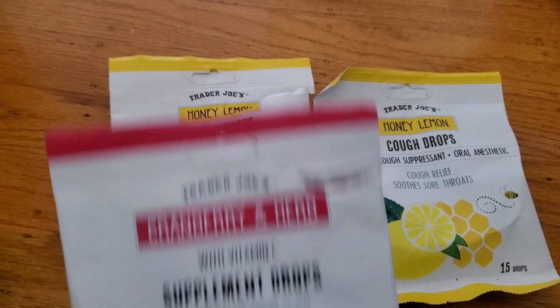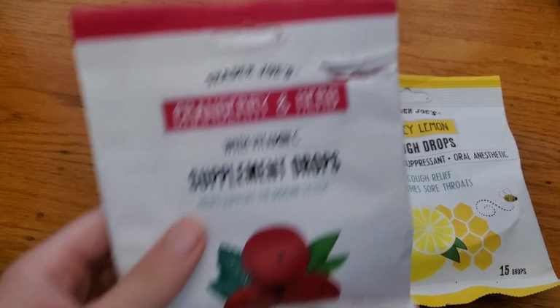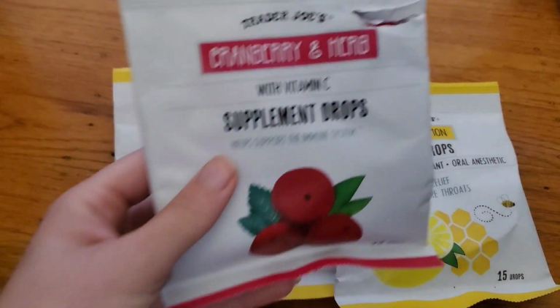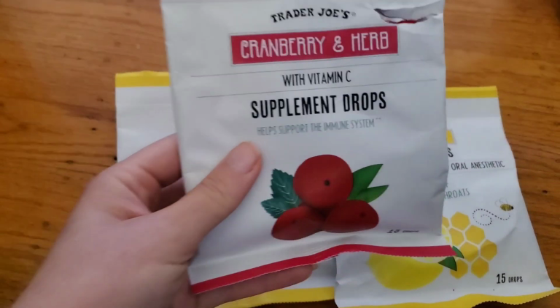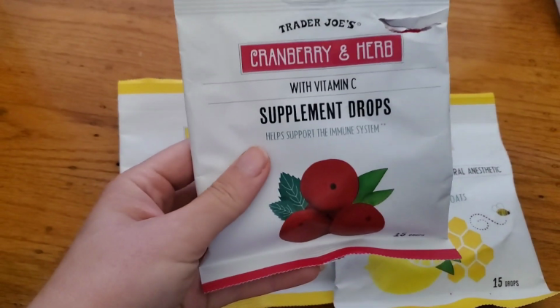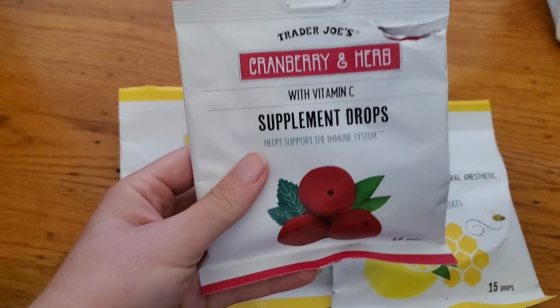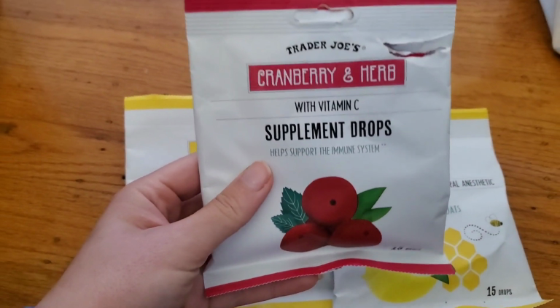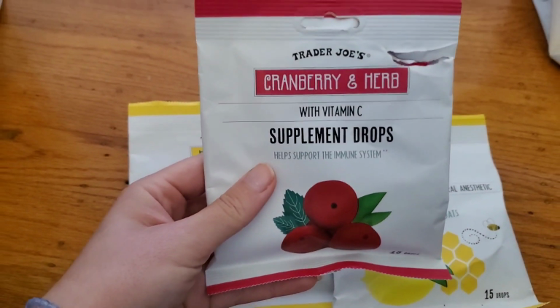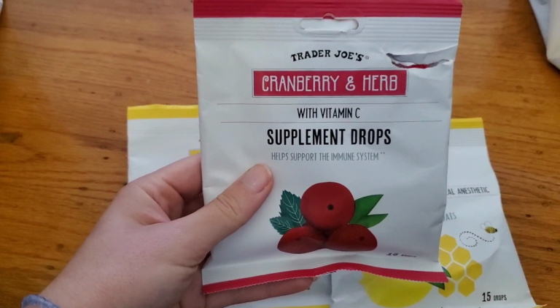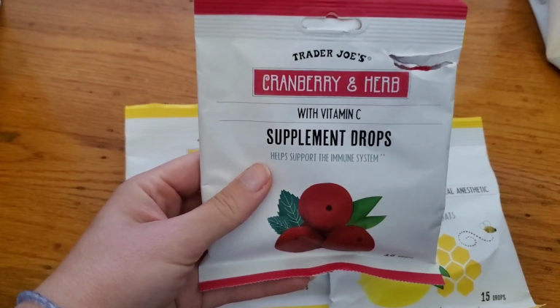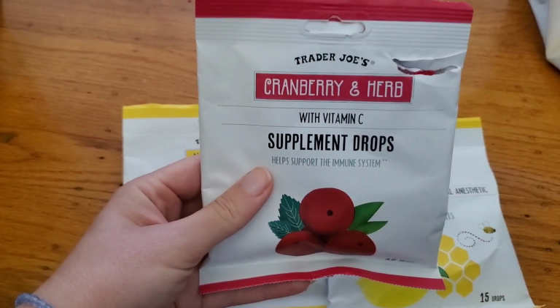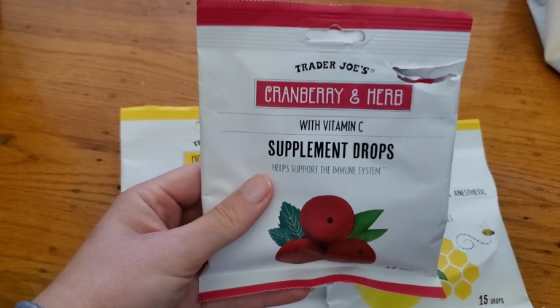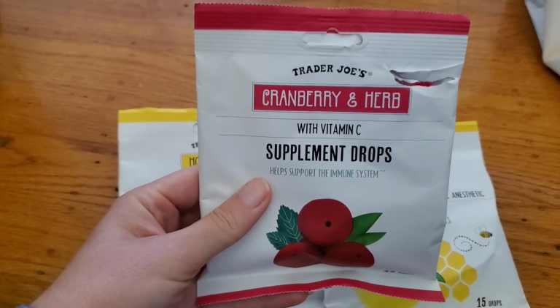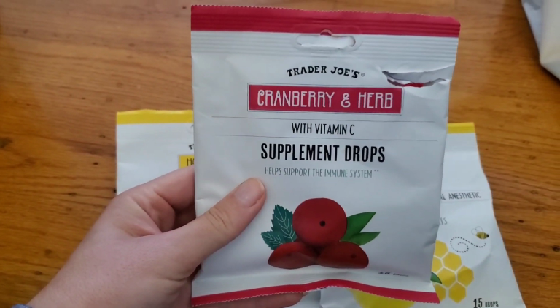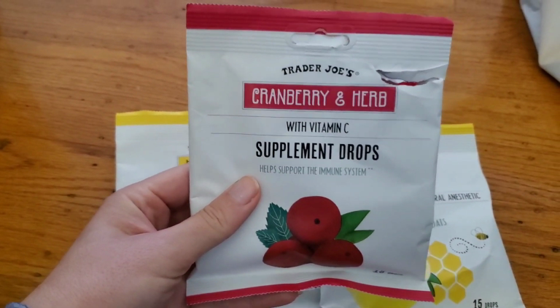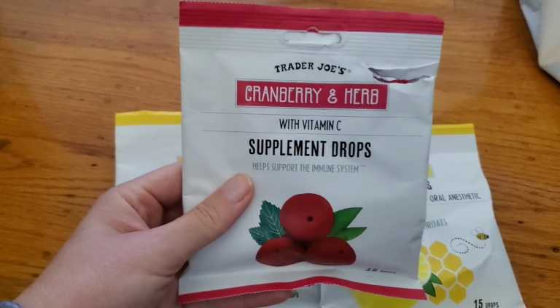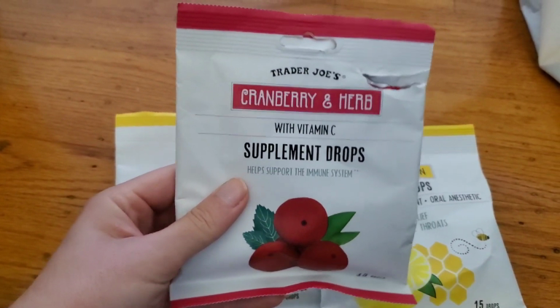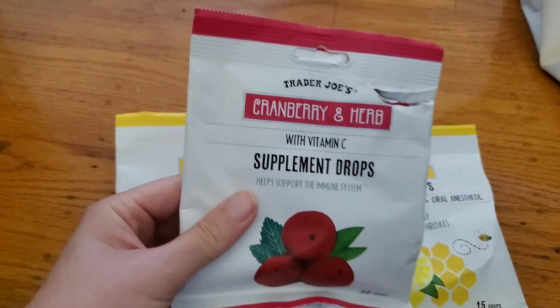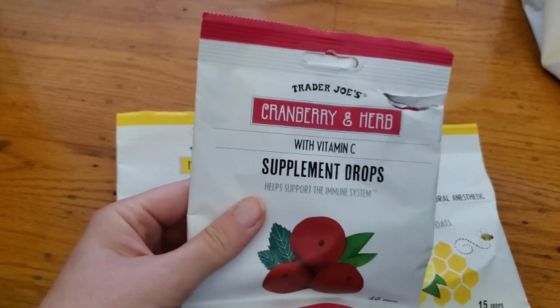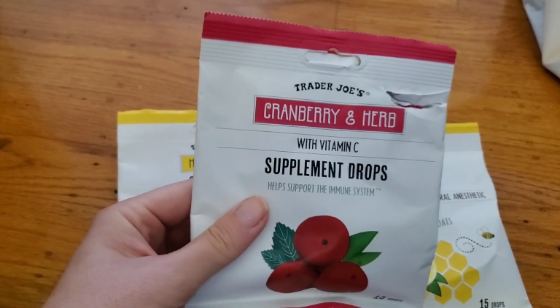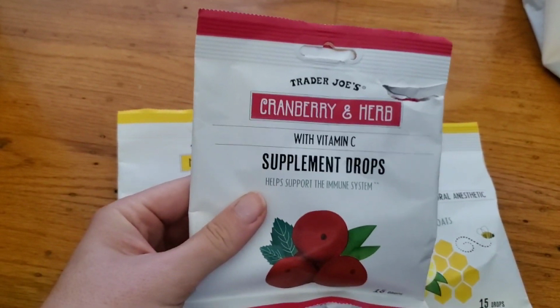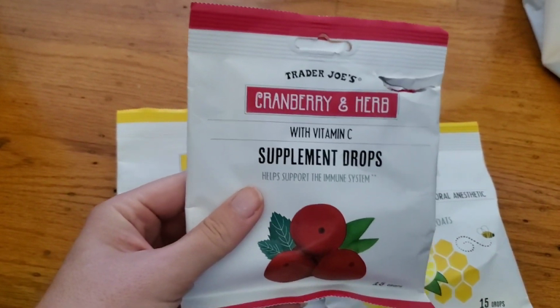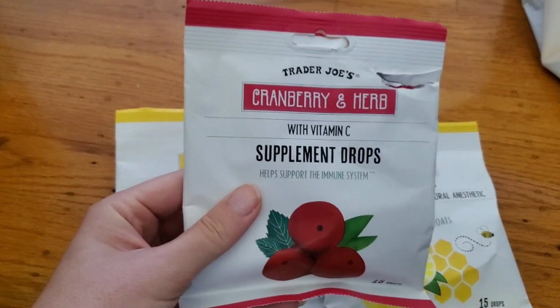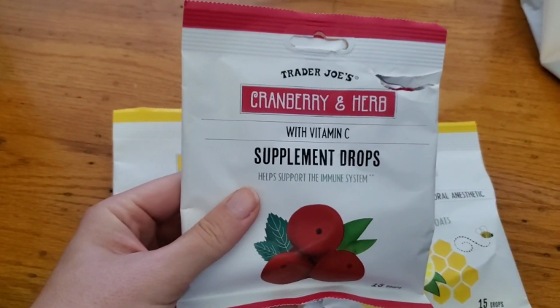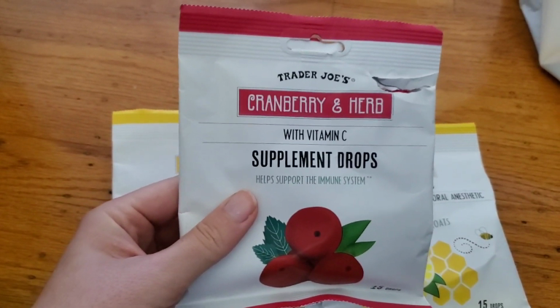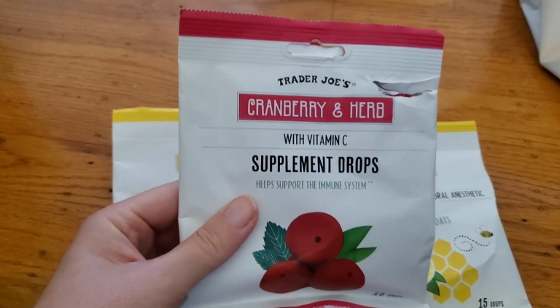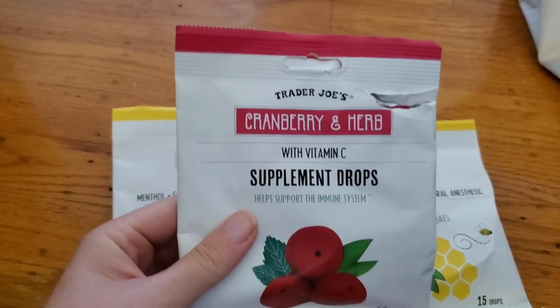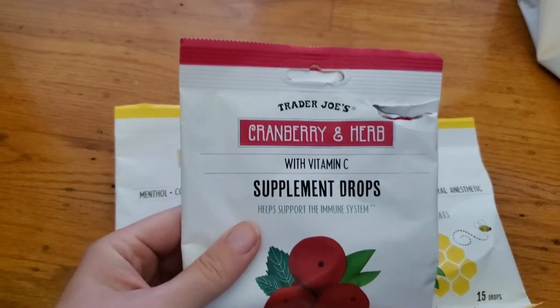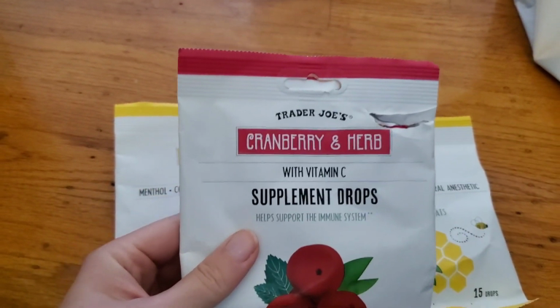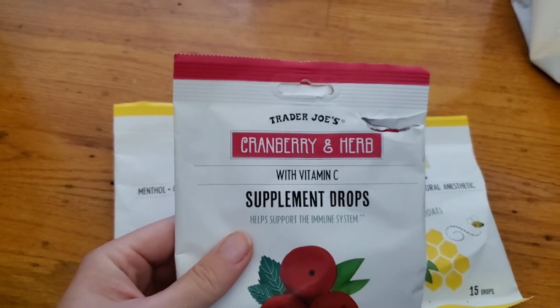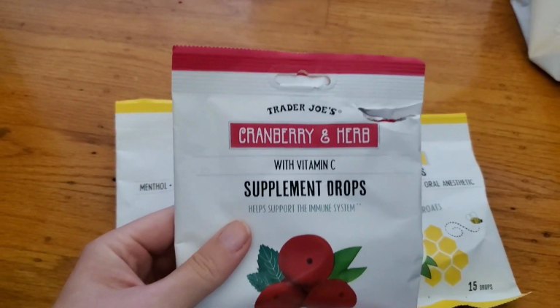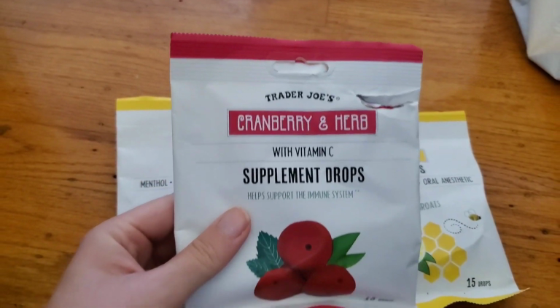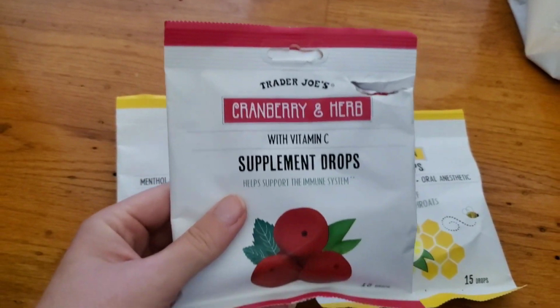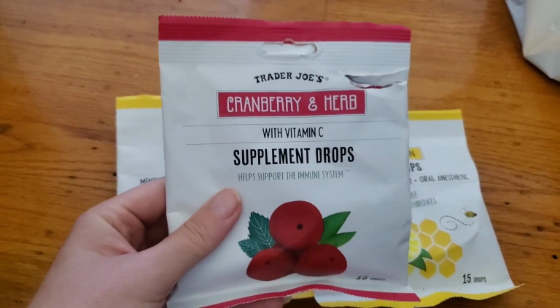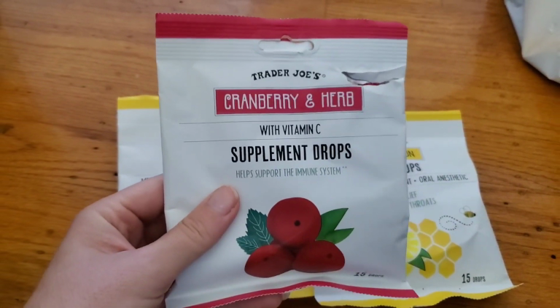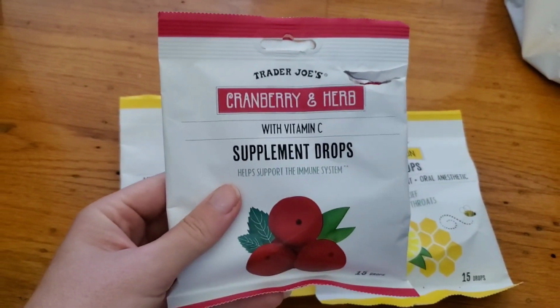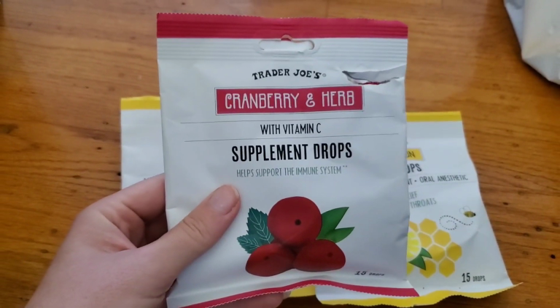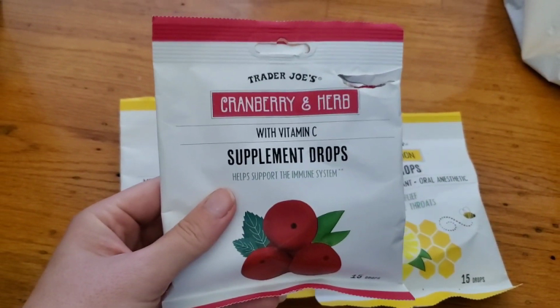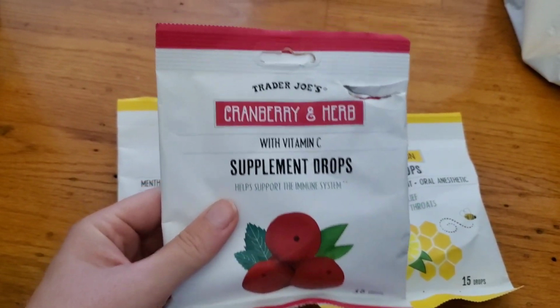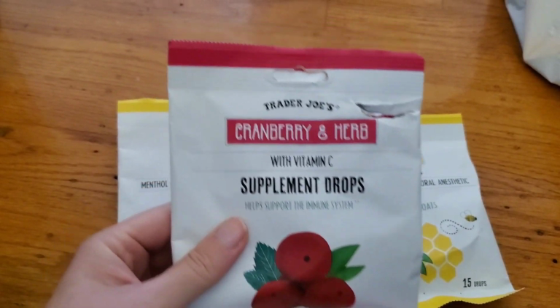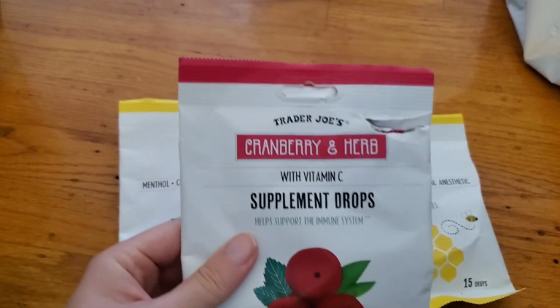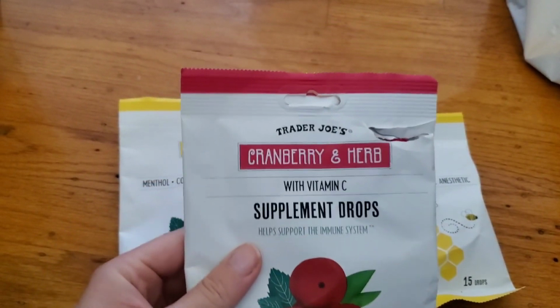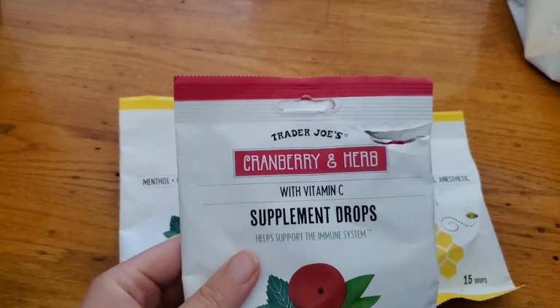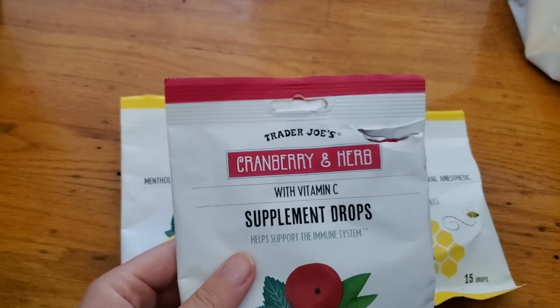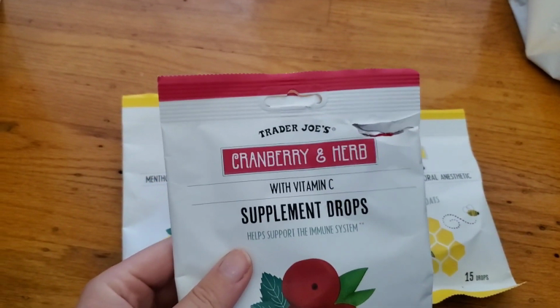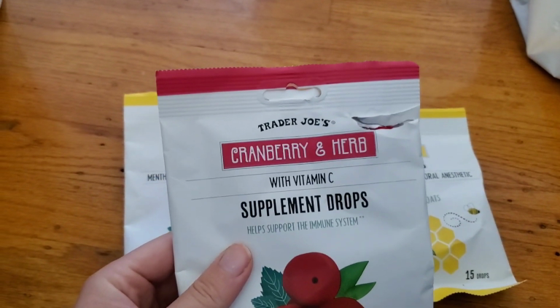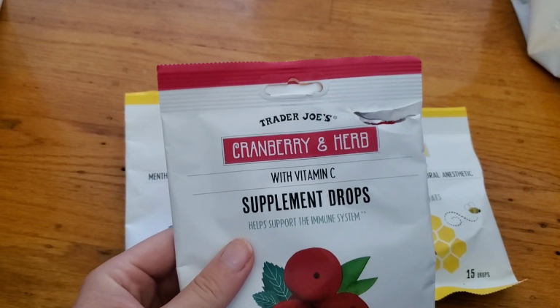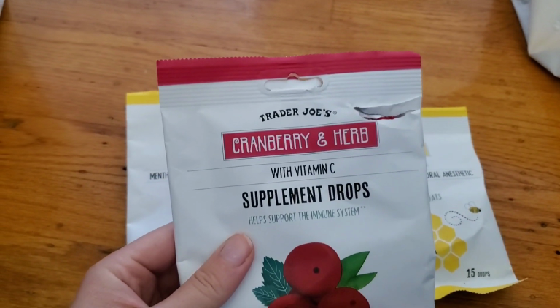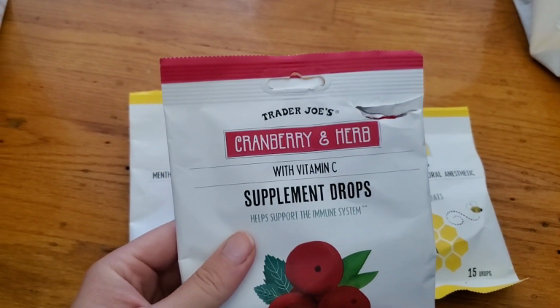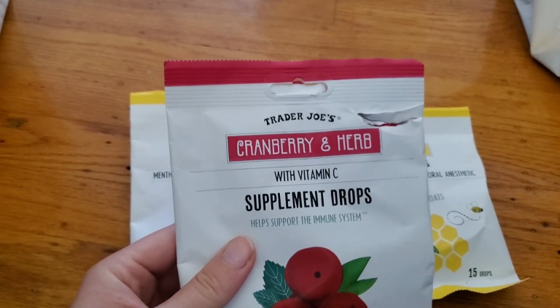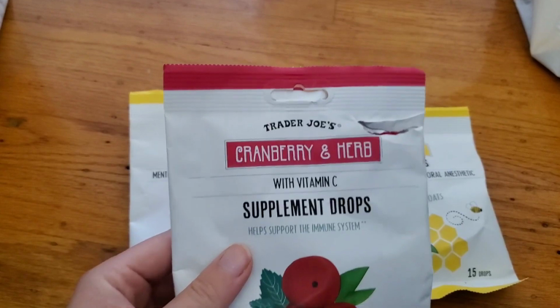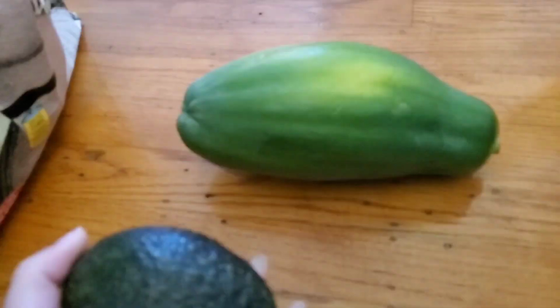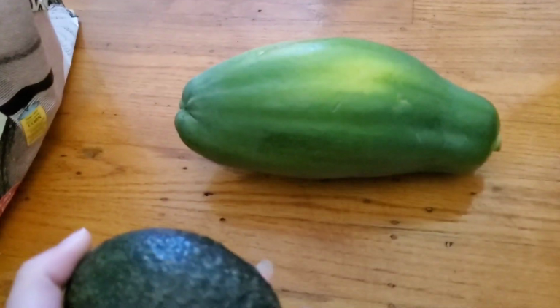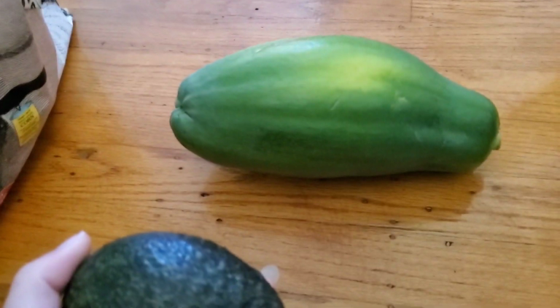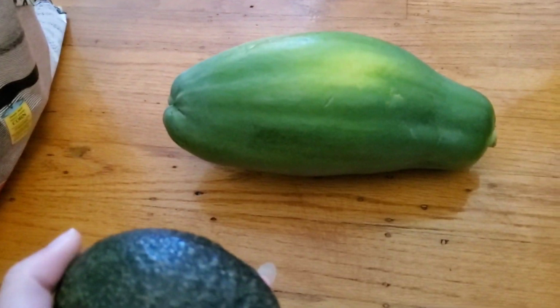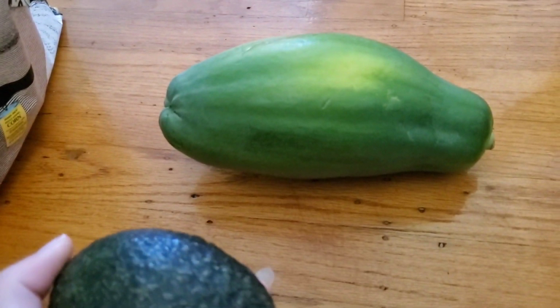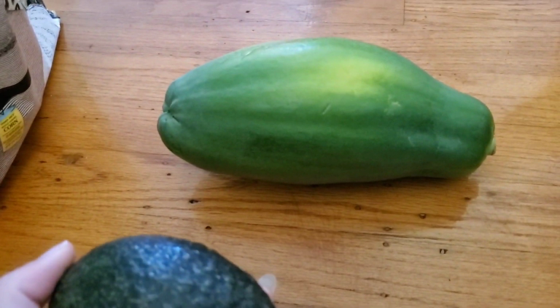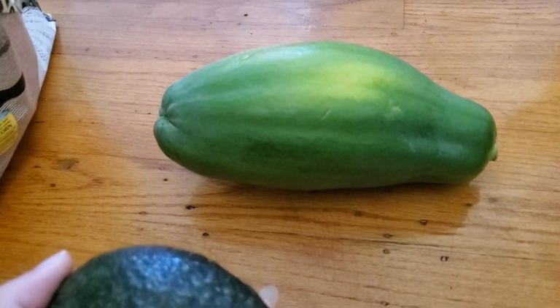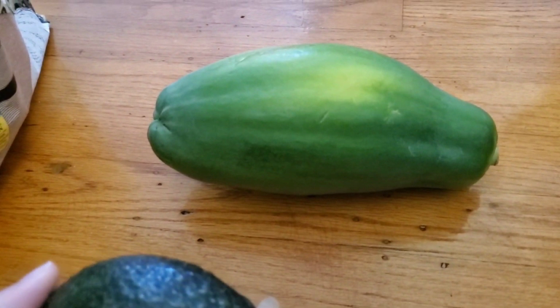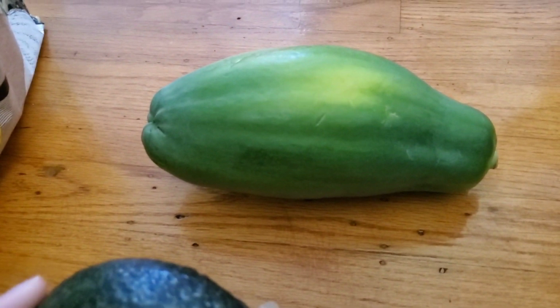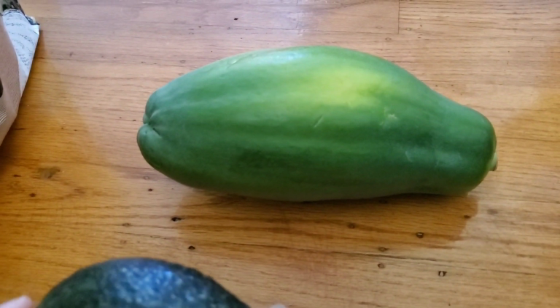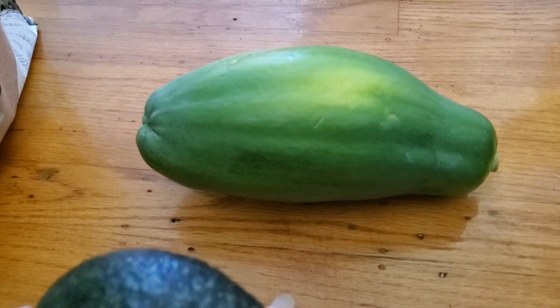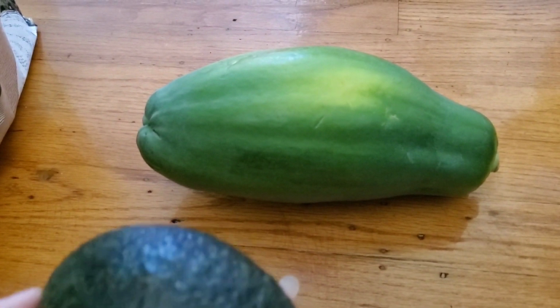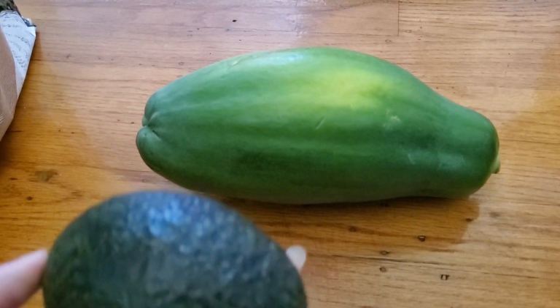Trader Joe's is a good place to get cough drops. They're a great price — only like $1.49. And the cranberry ones are my favorite.